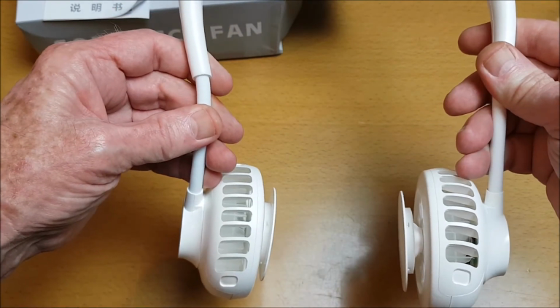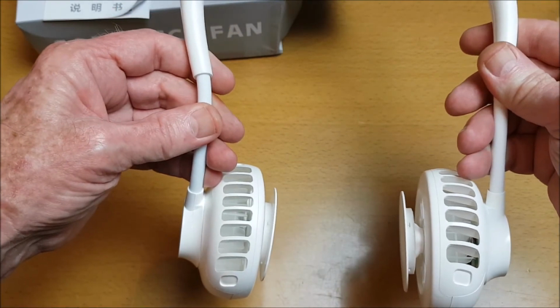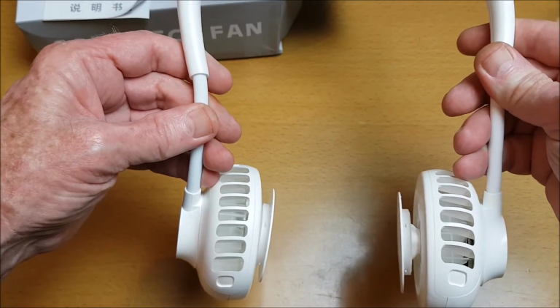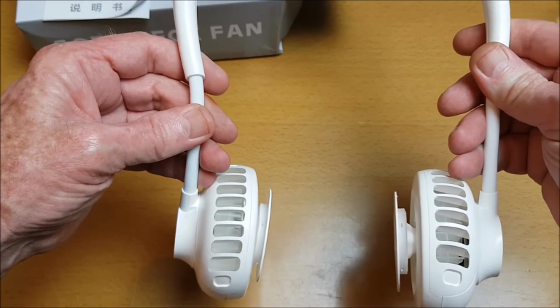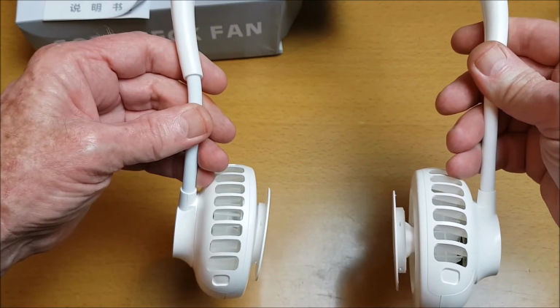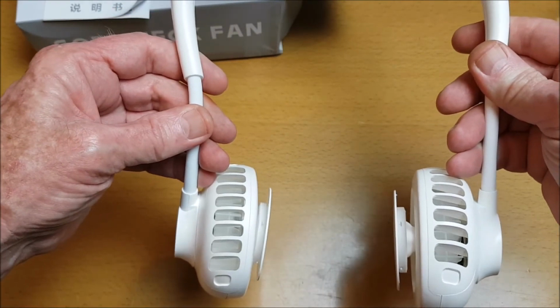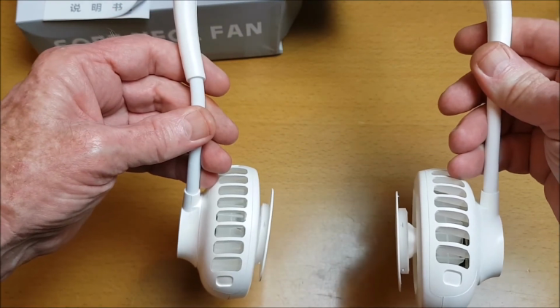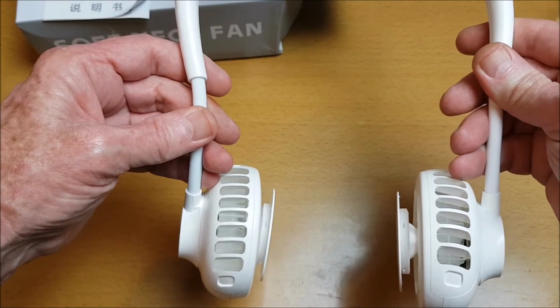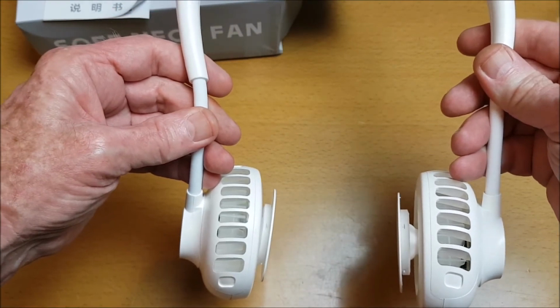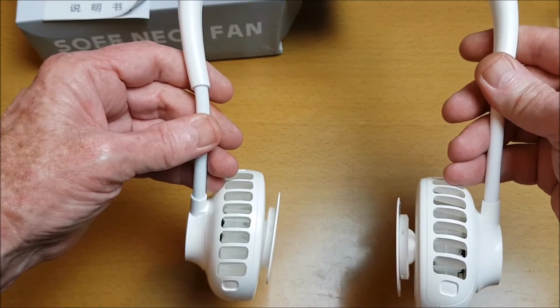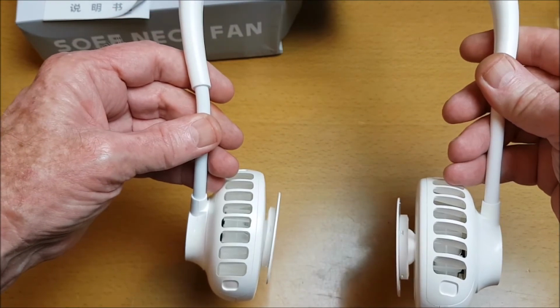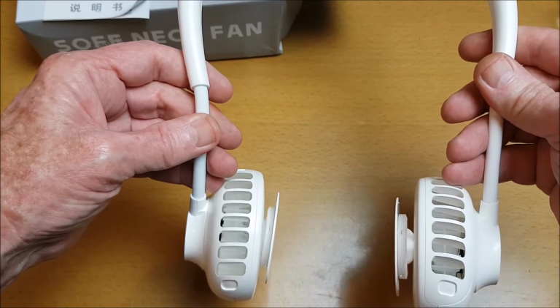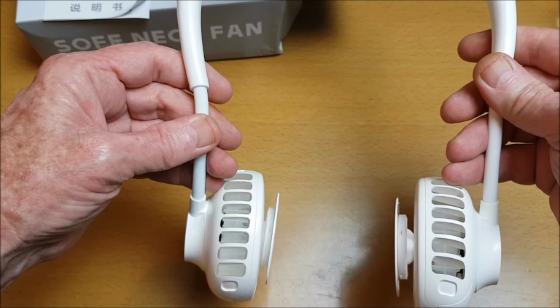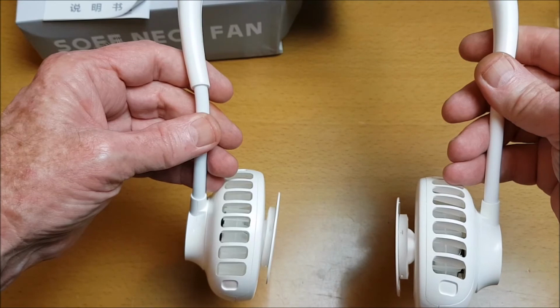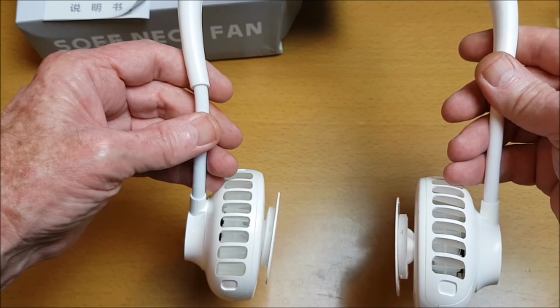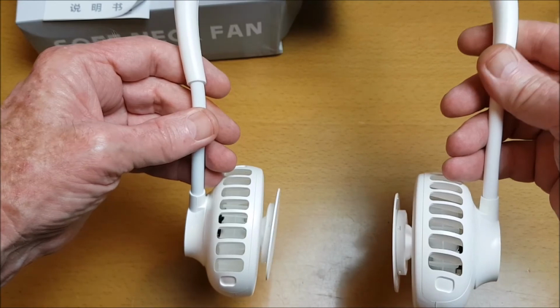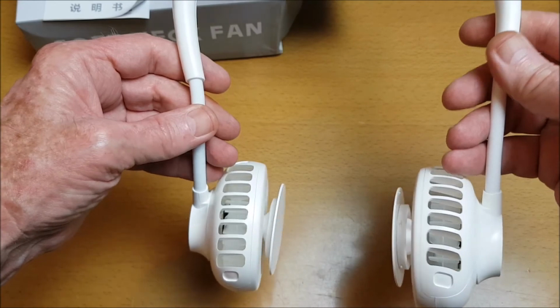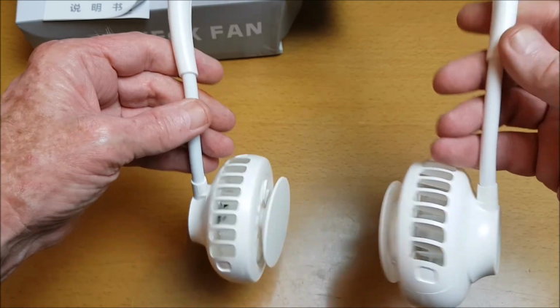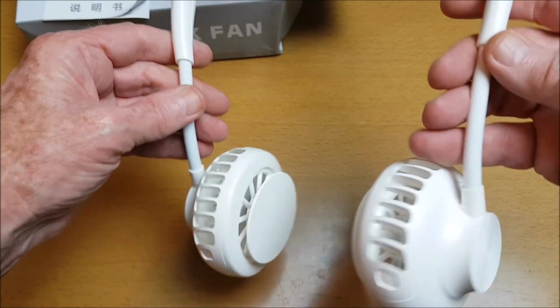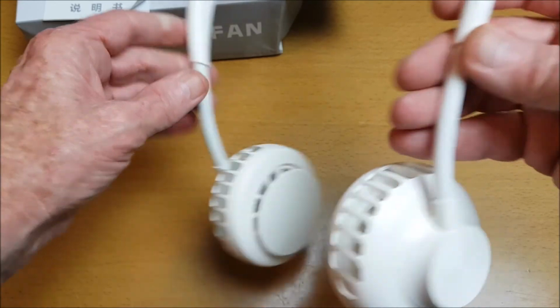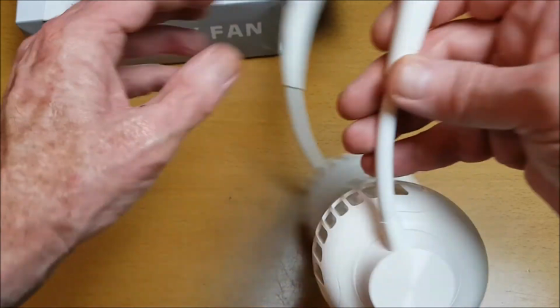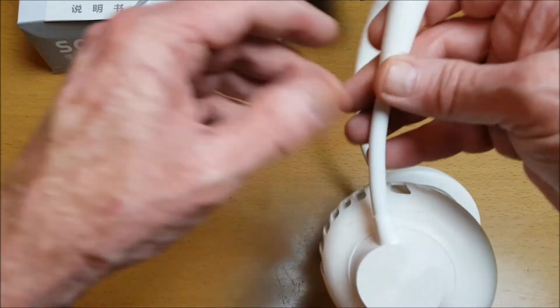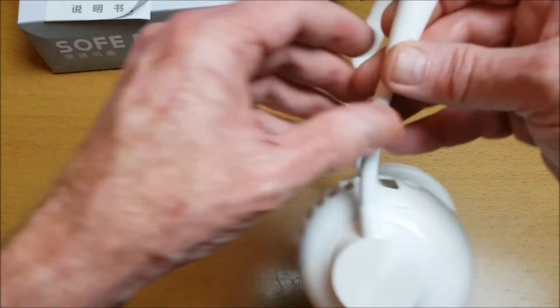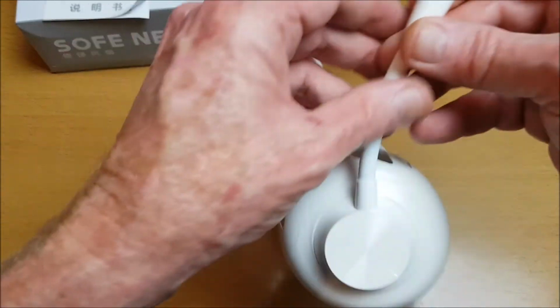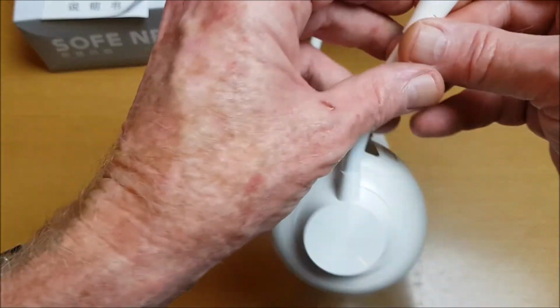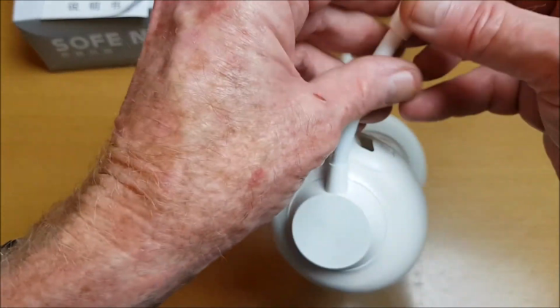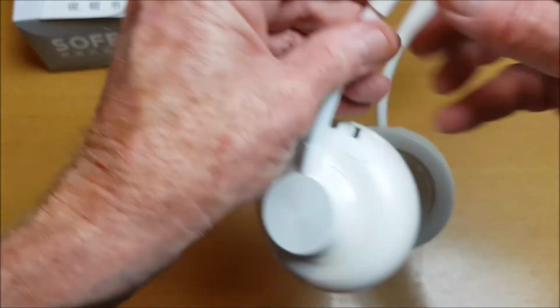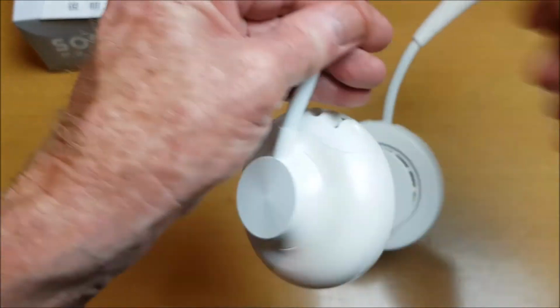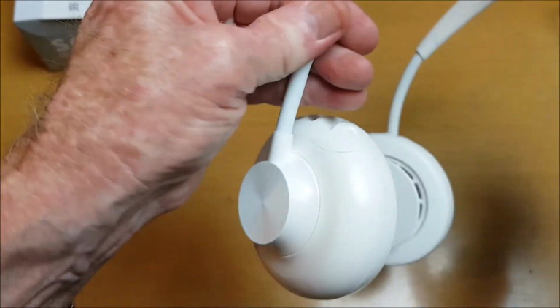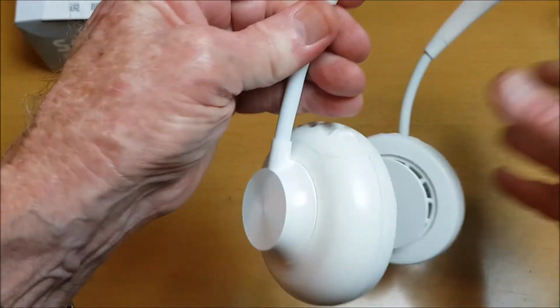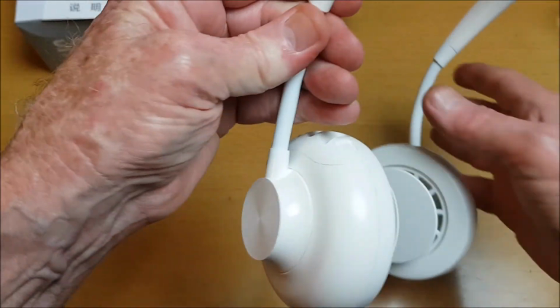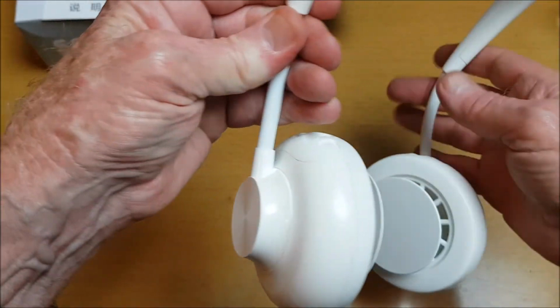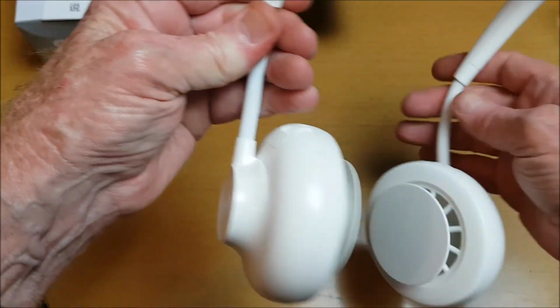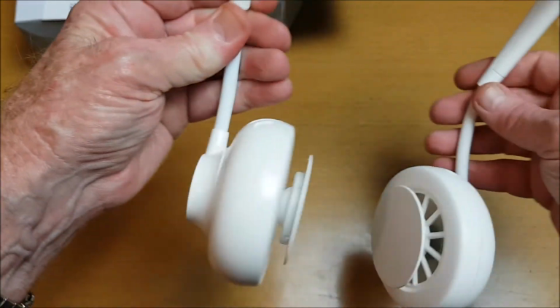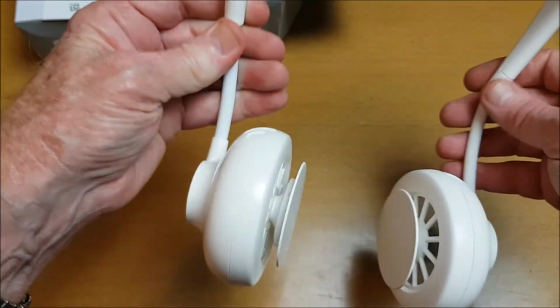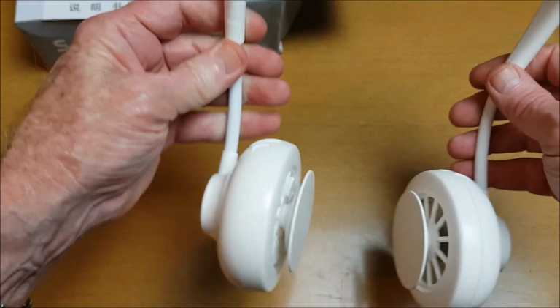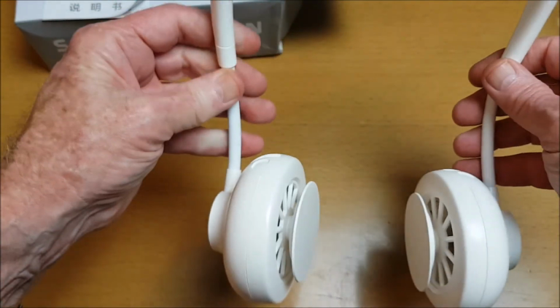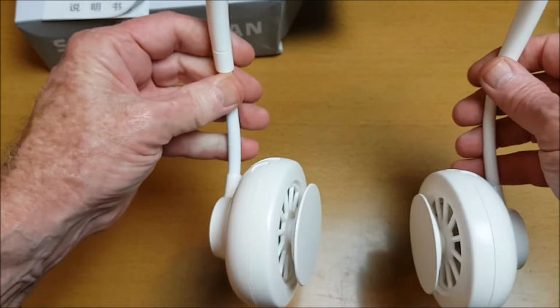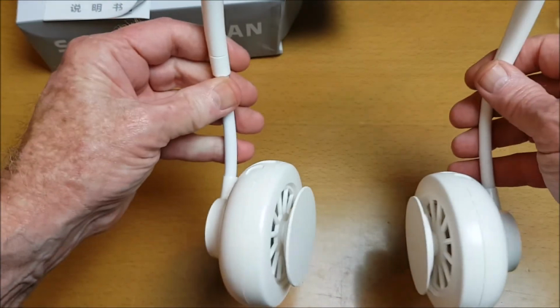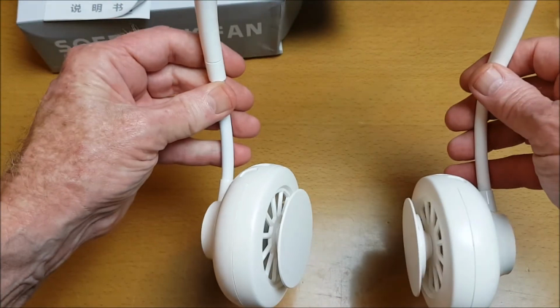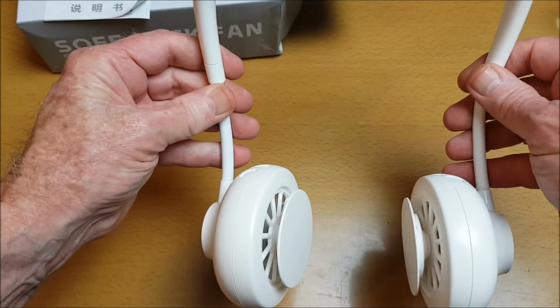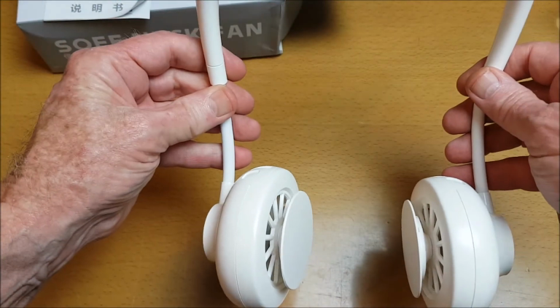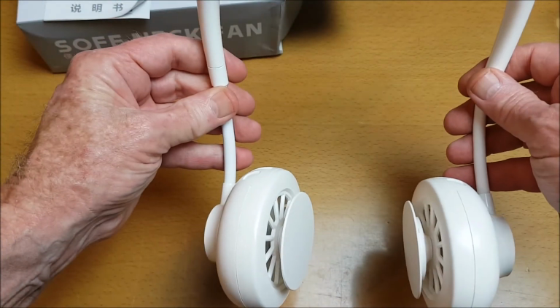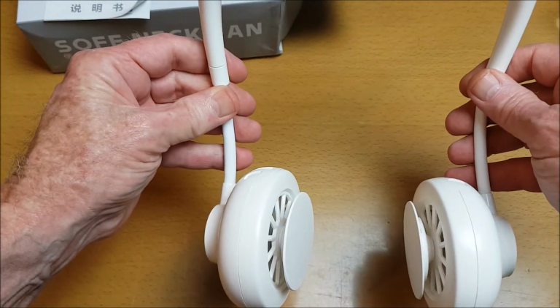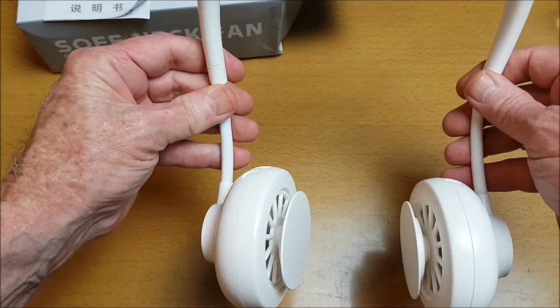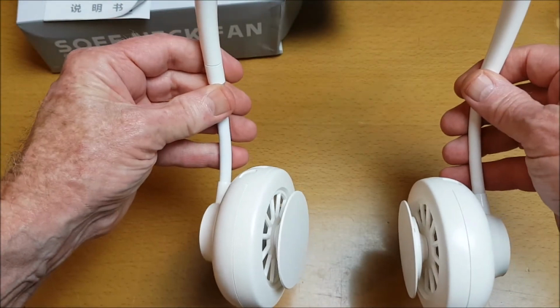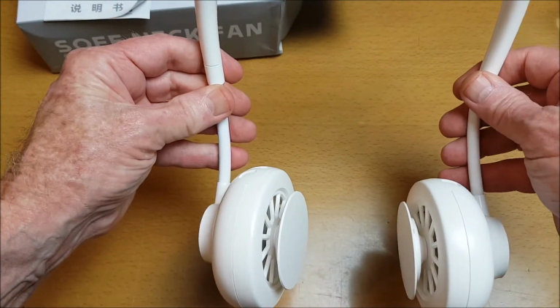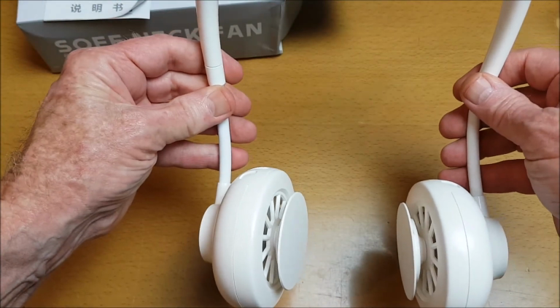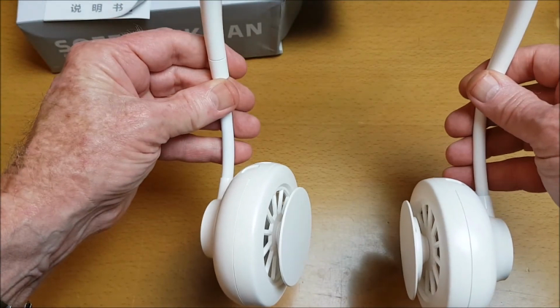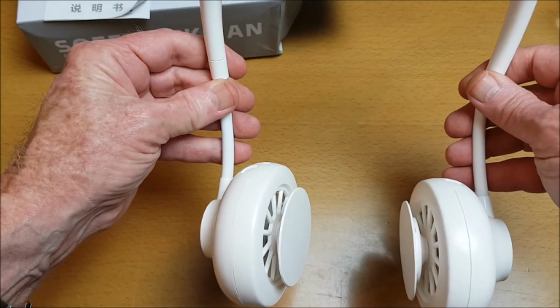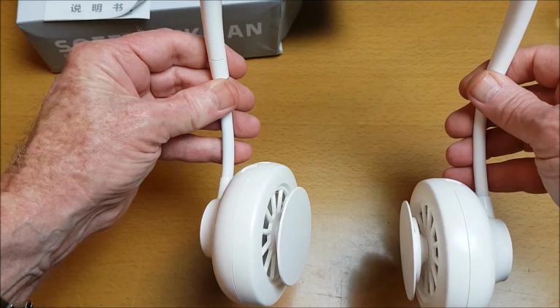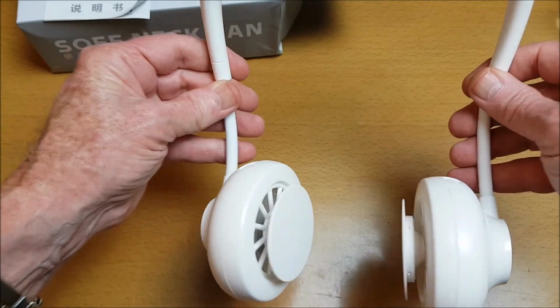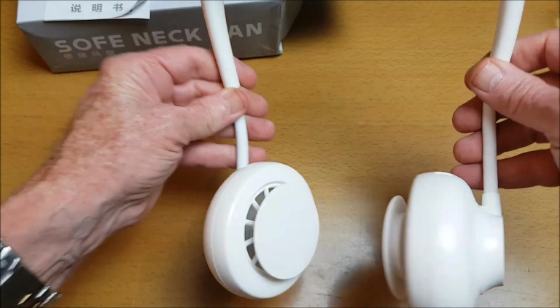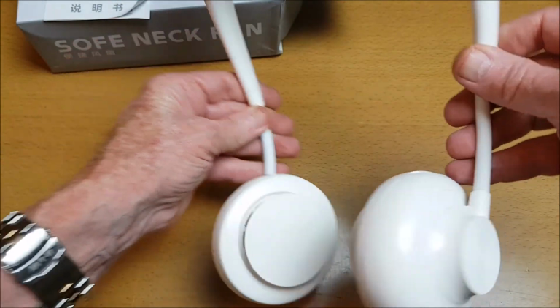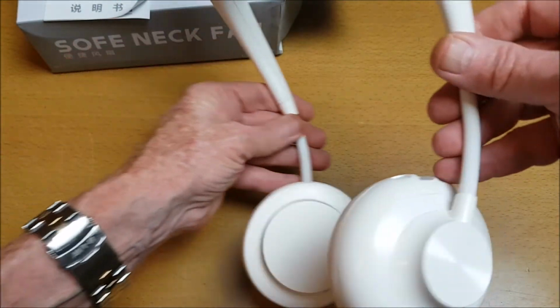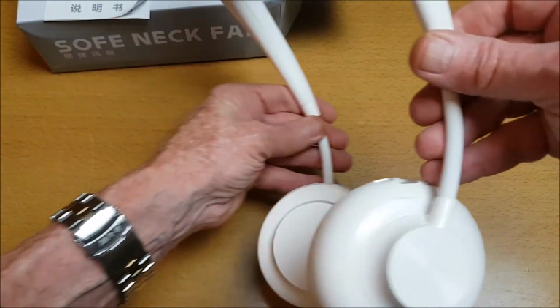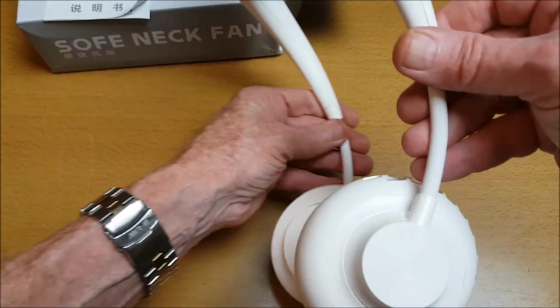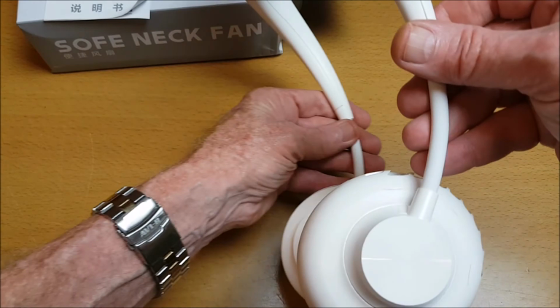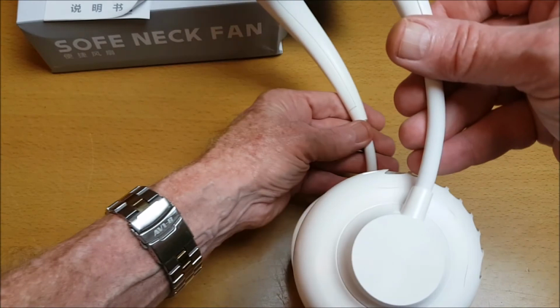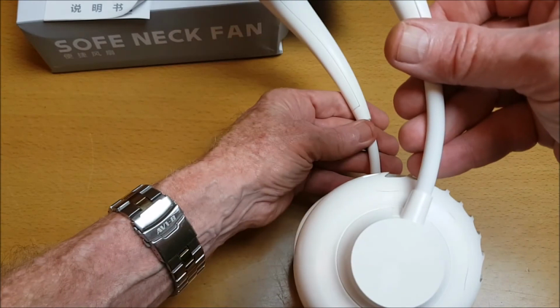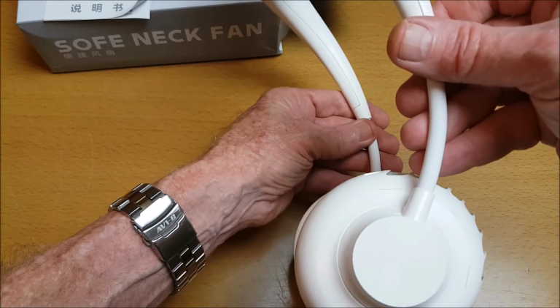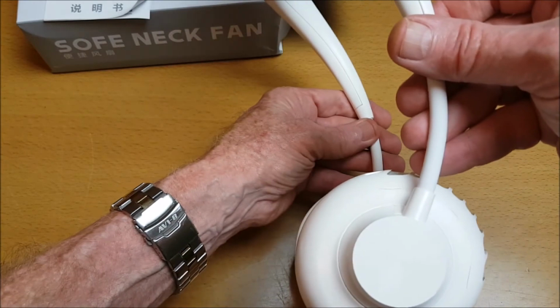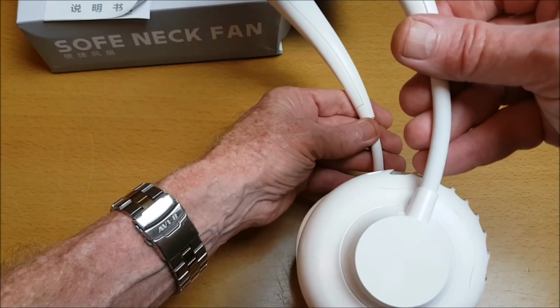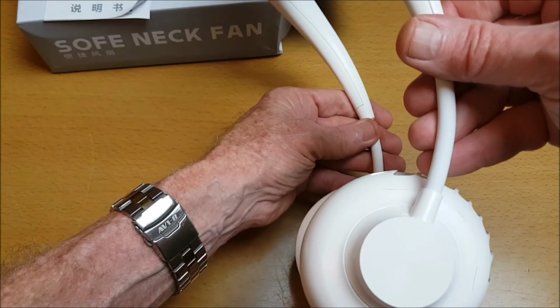So a nice, comfortable, and good cooling neck fan.